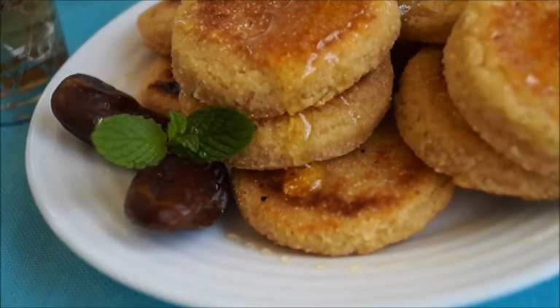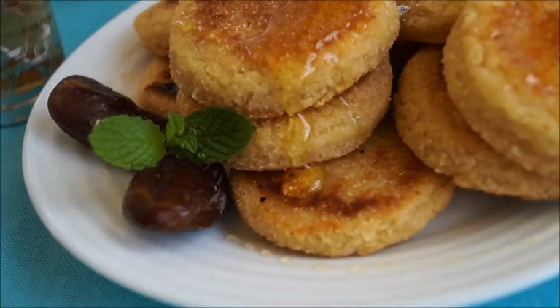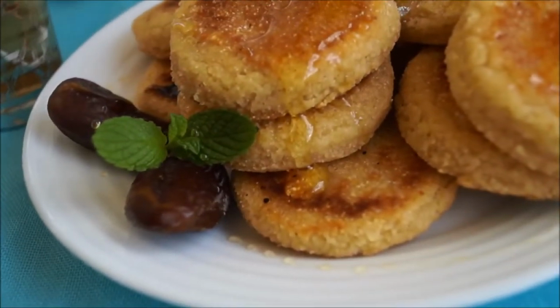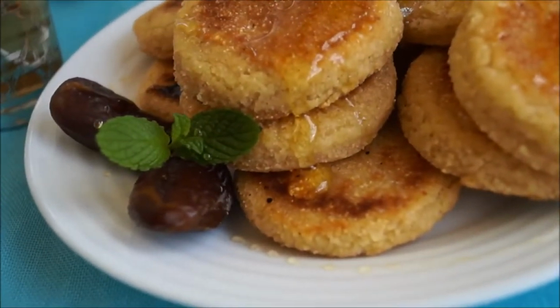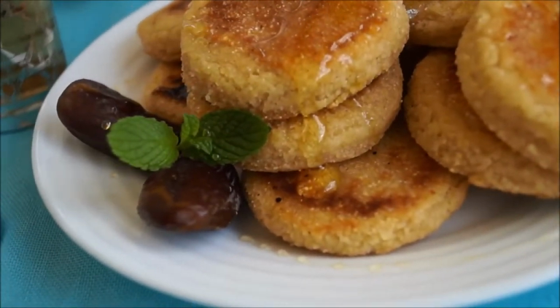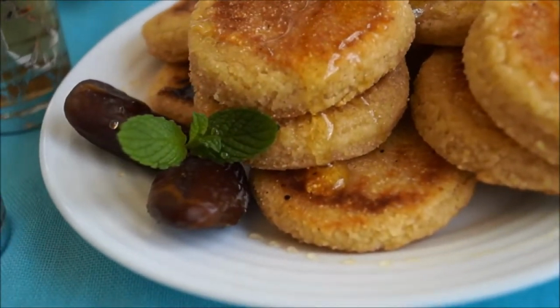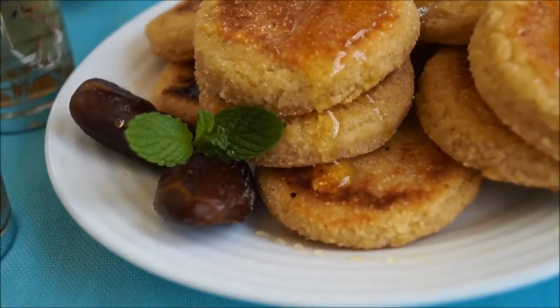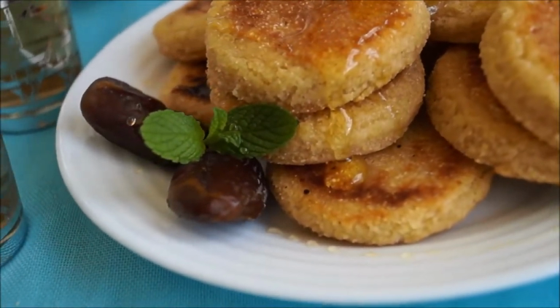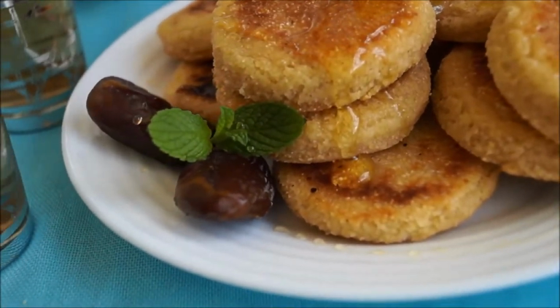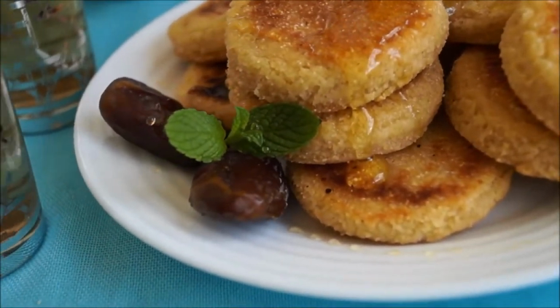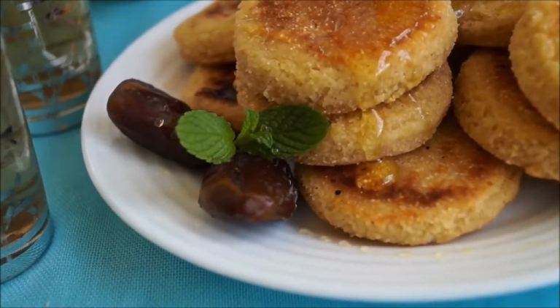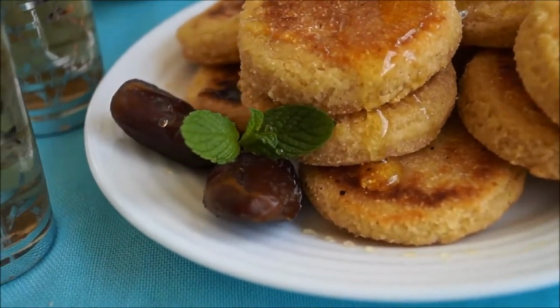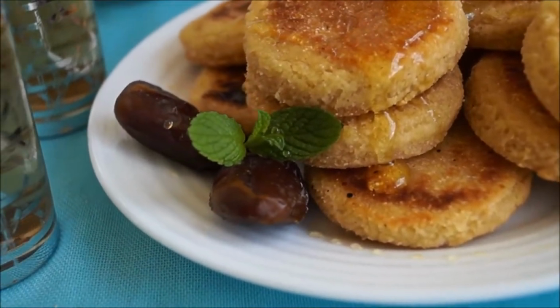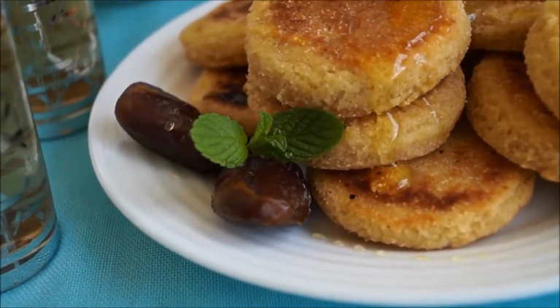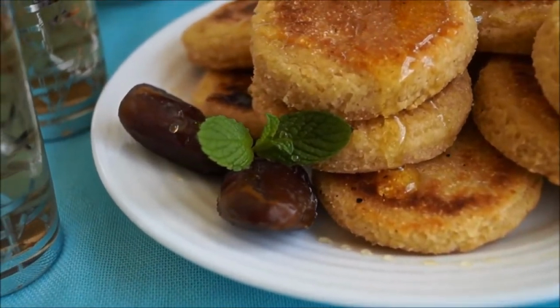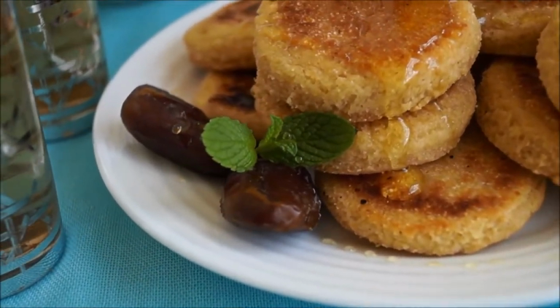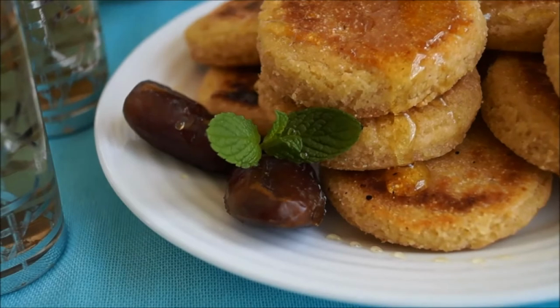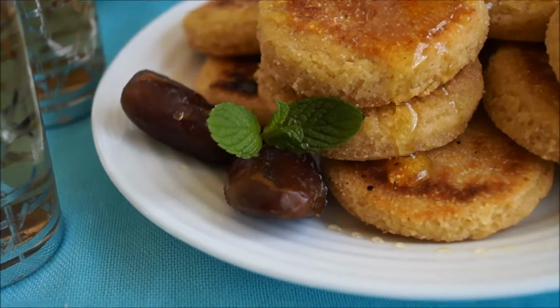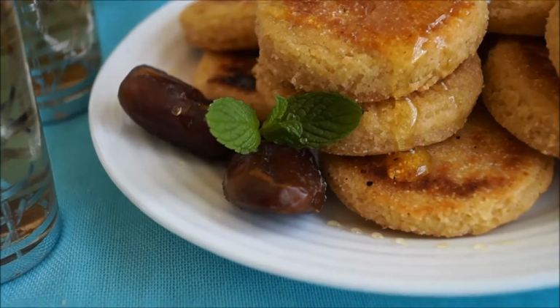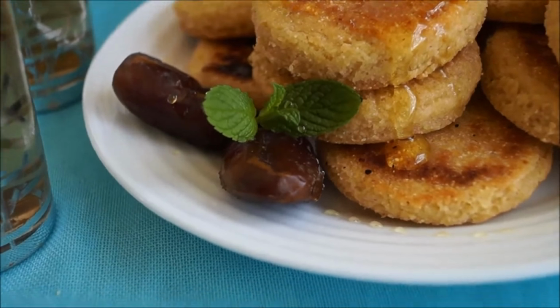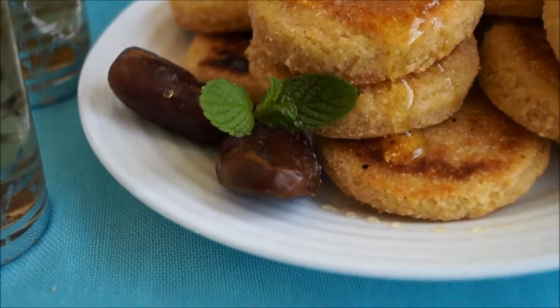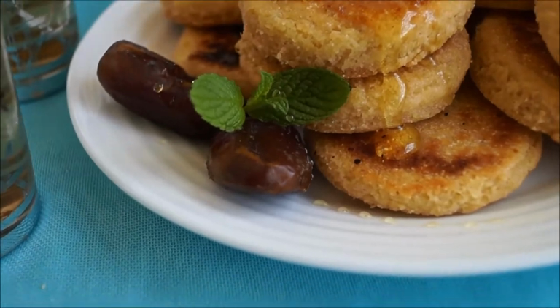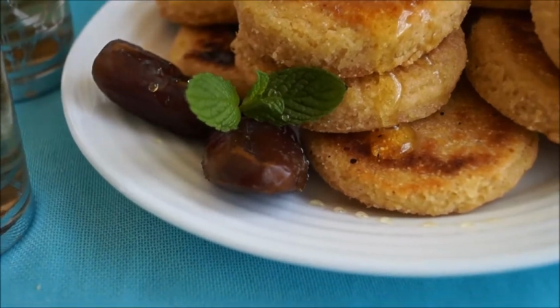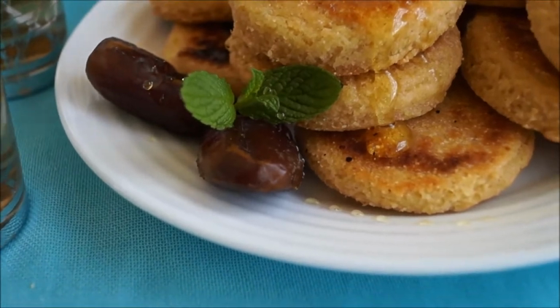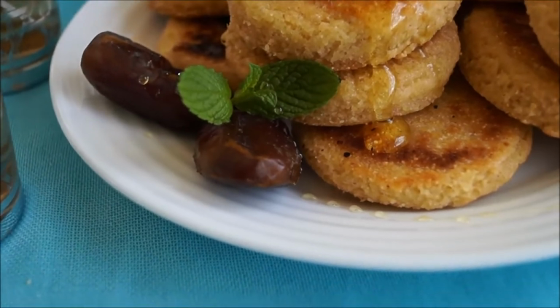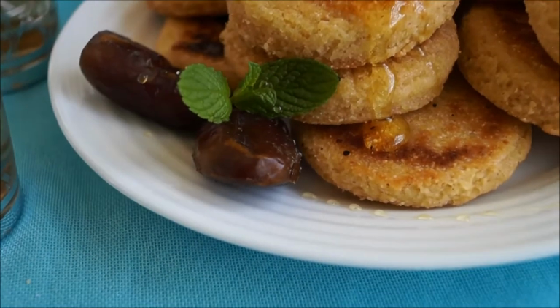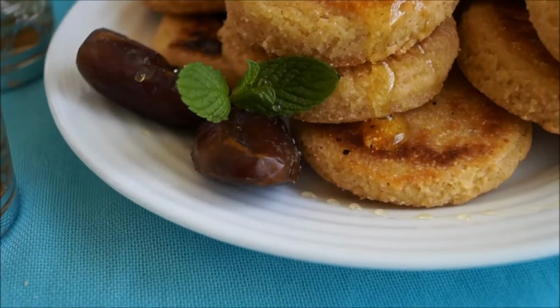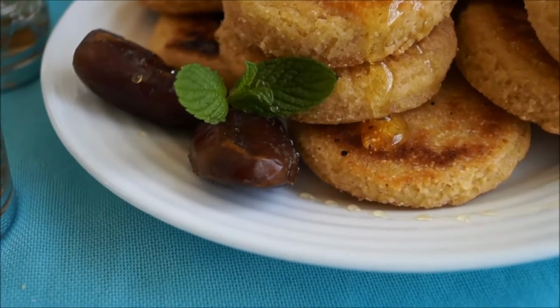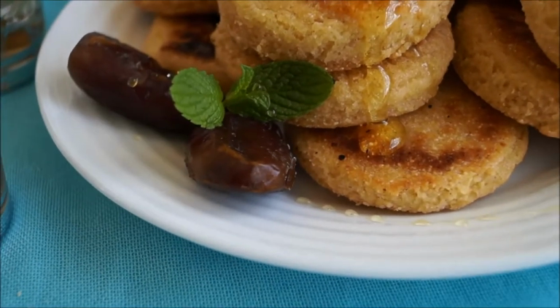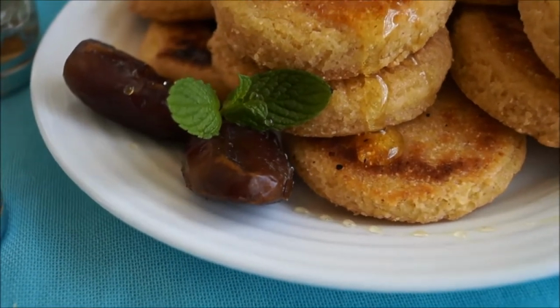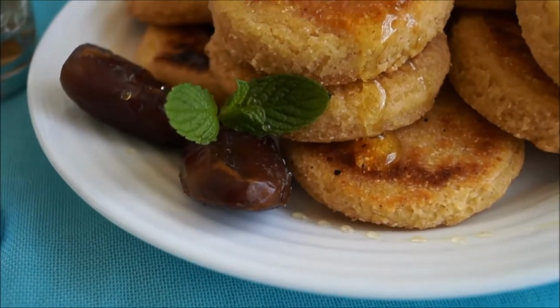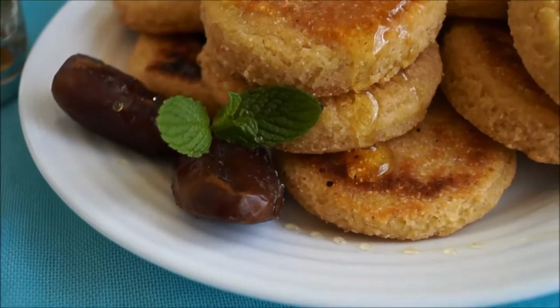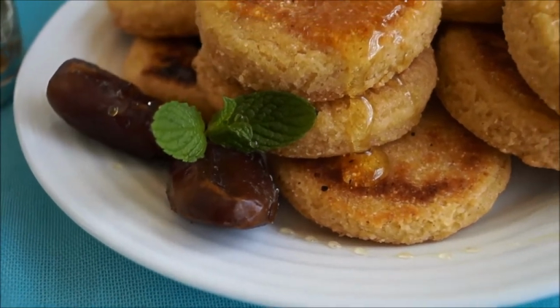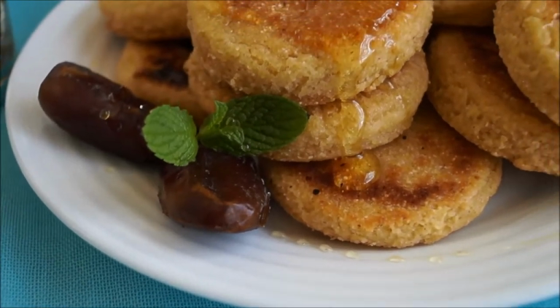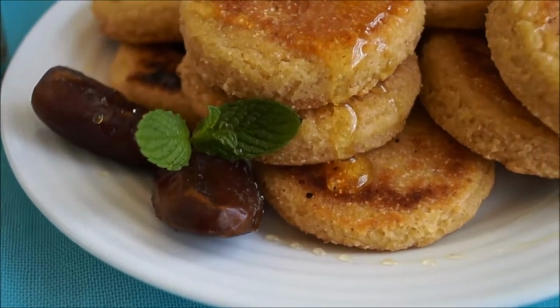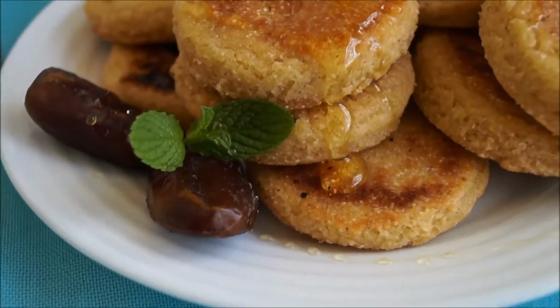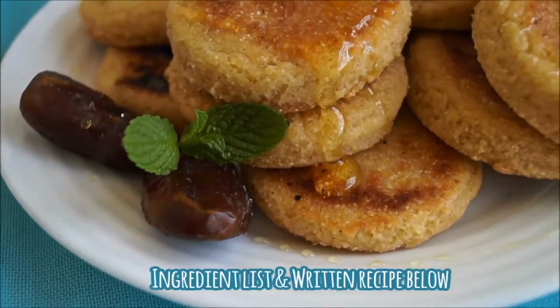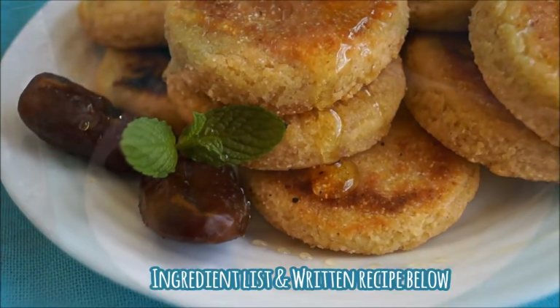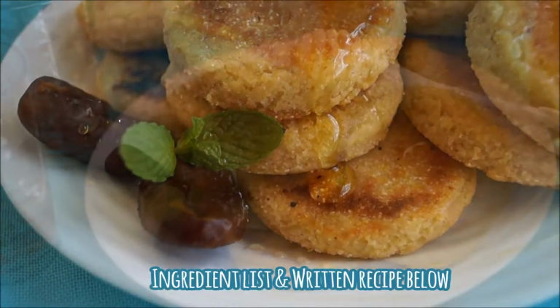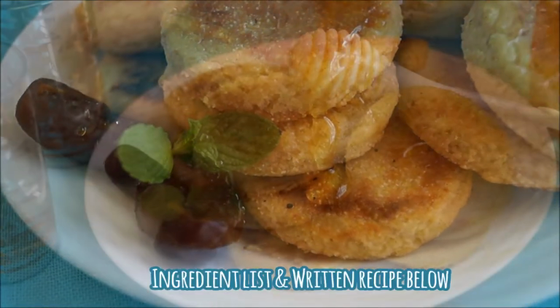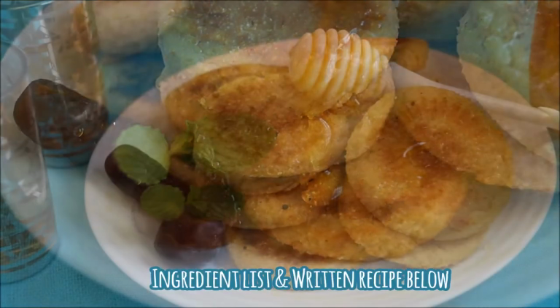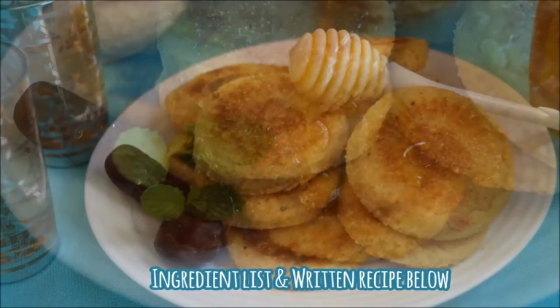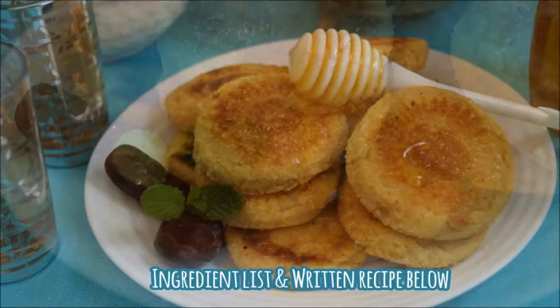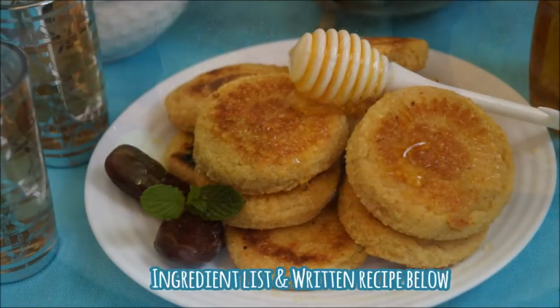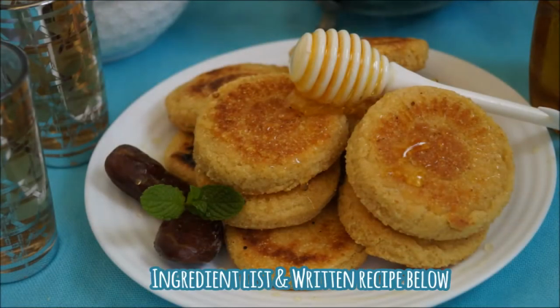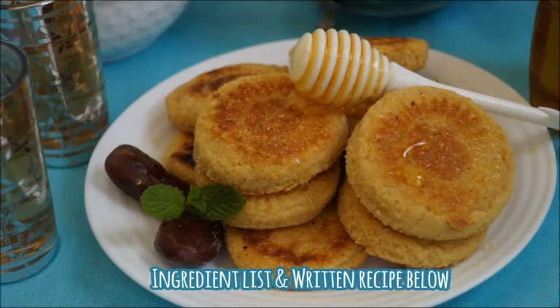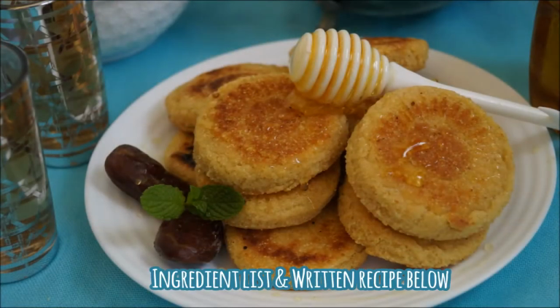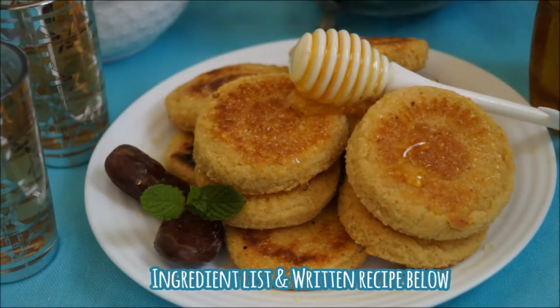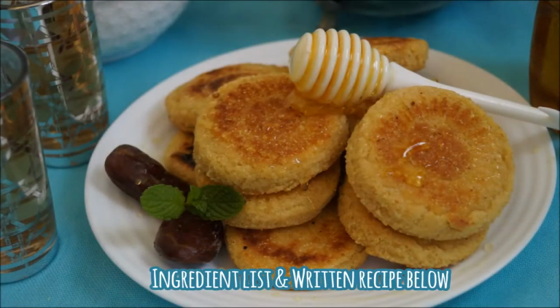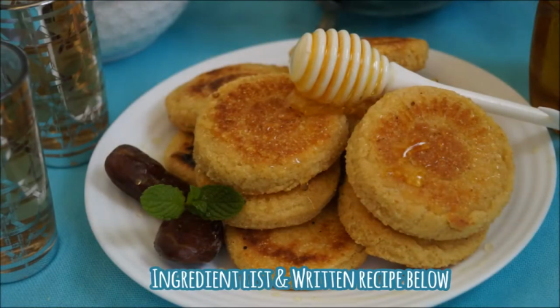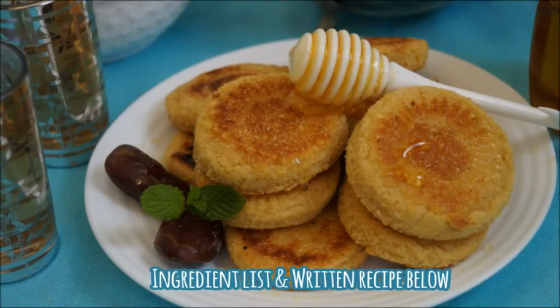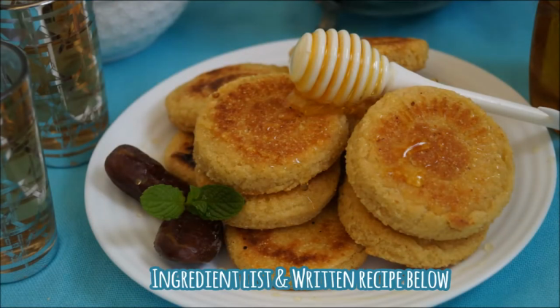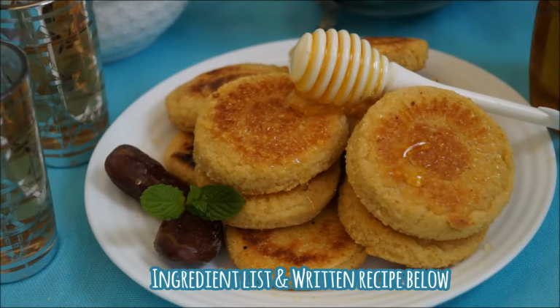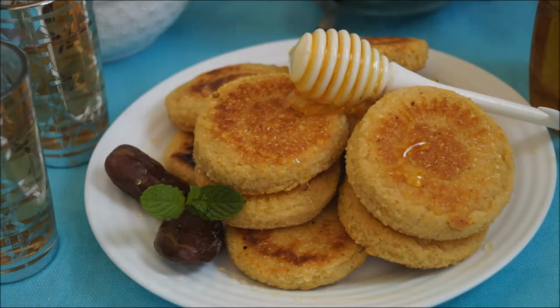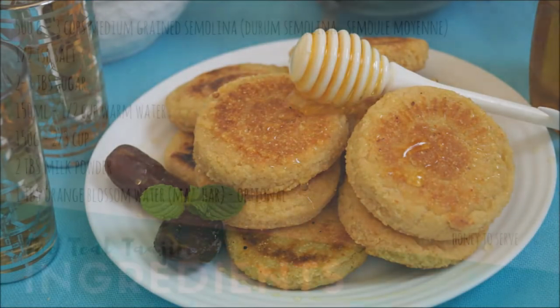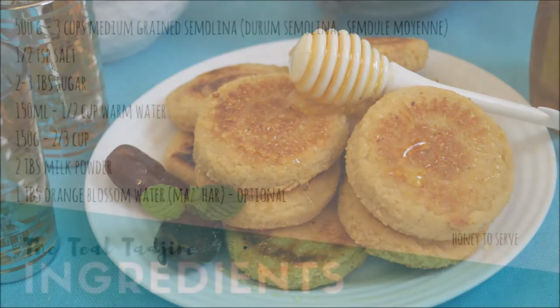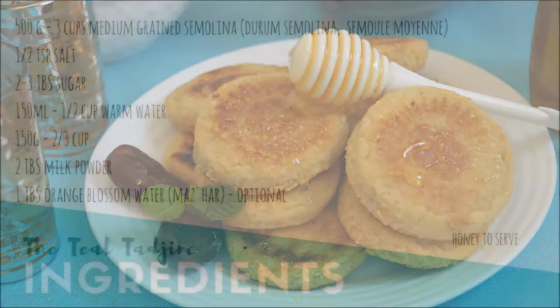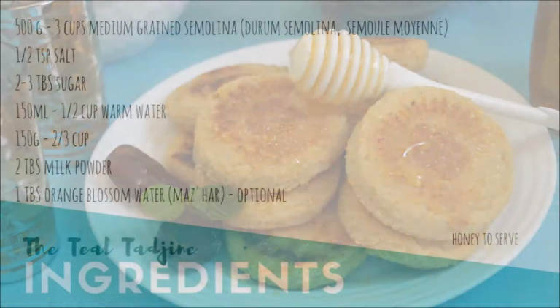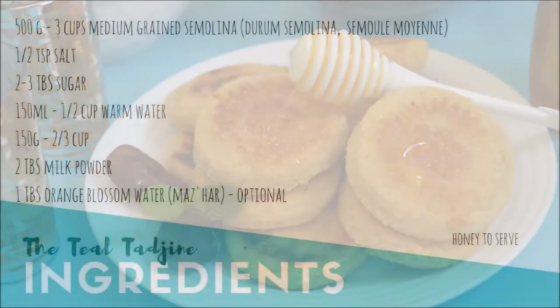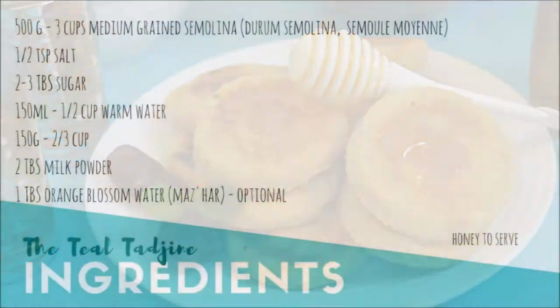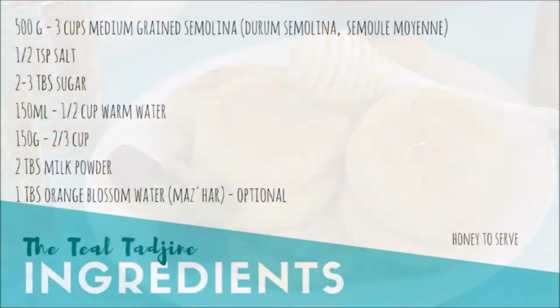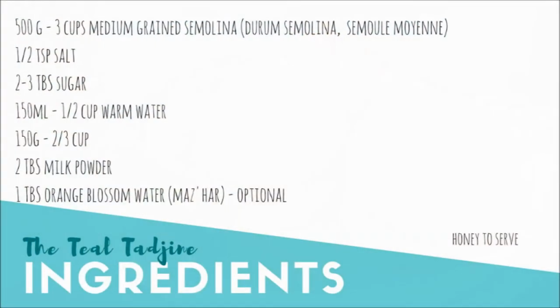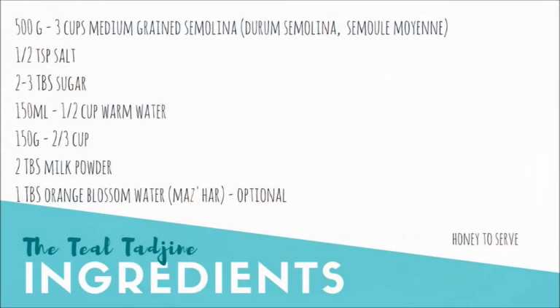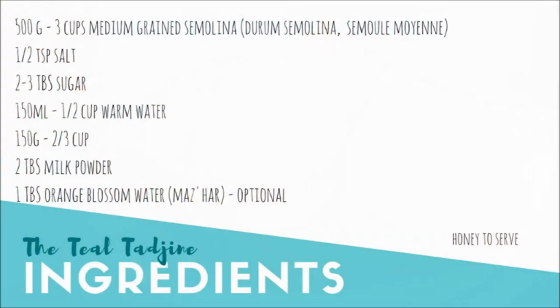Made of semolina and butter, it's very similar to branche, makrot, or even the Moroccan kharsha. This galette is very easy and quick to prepare.